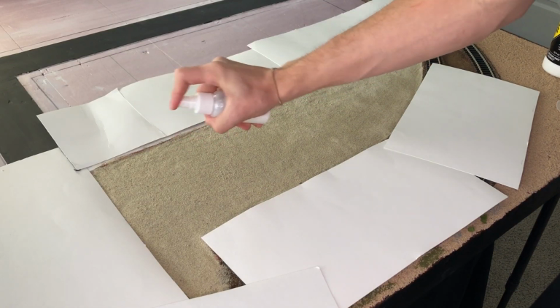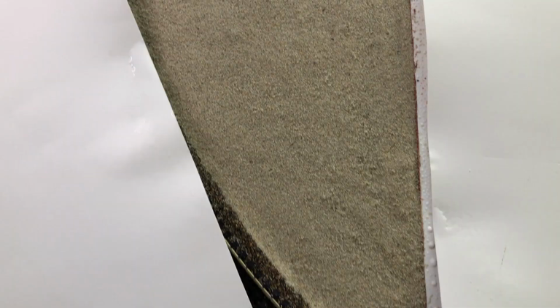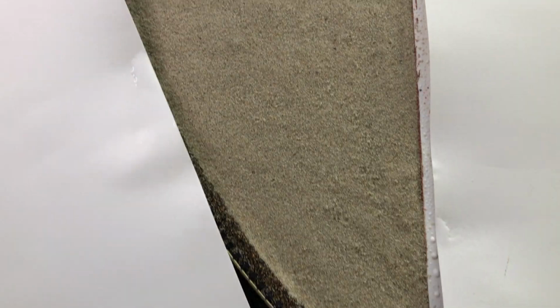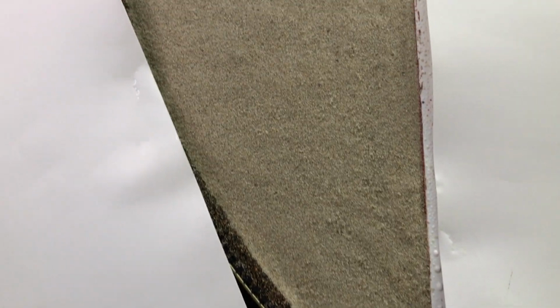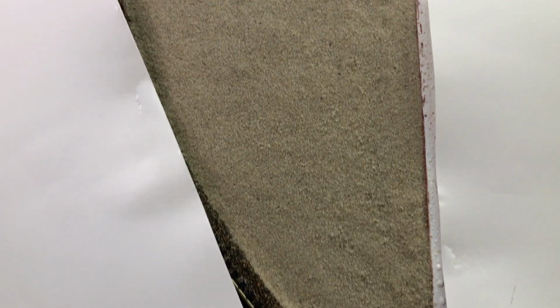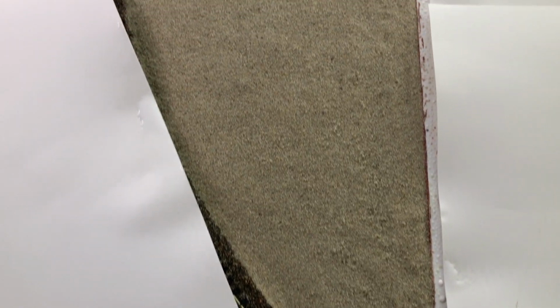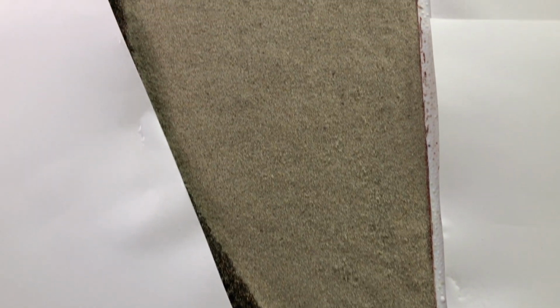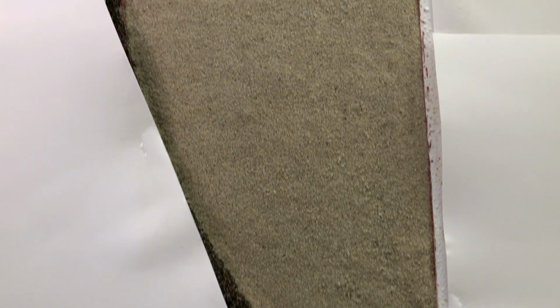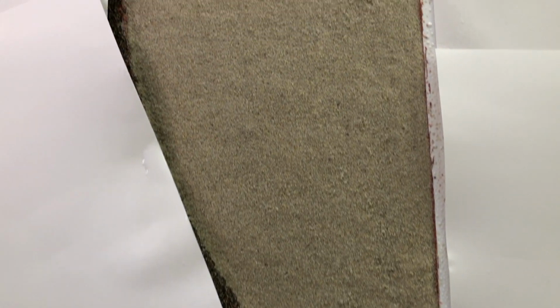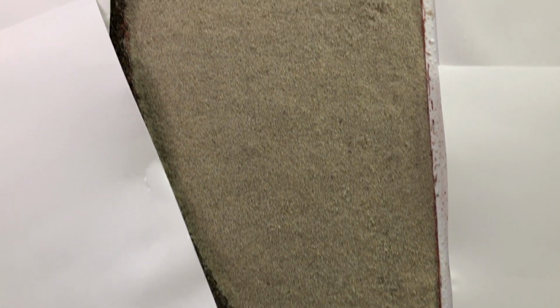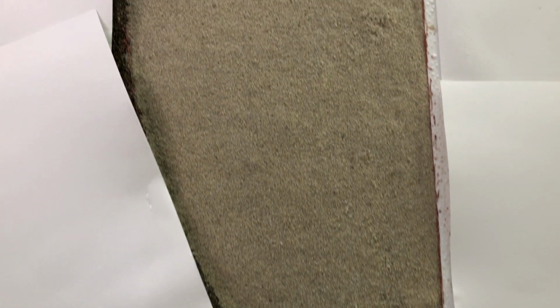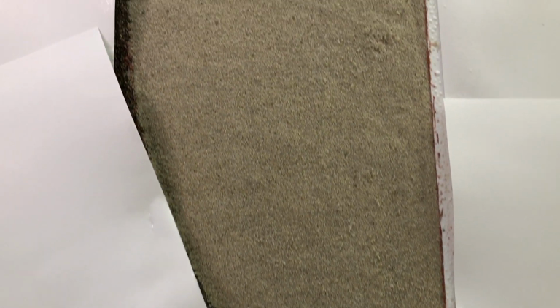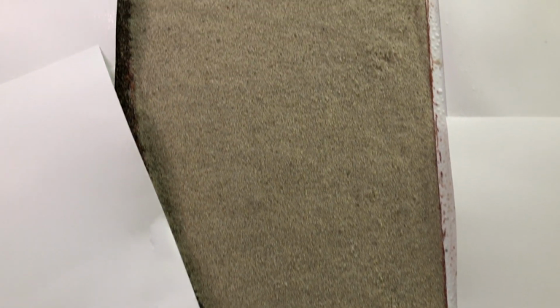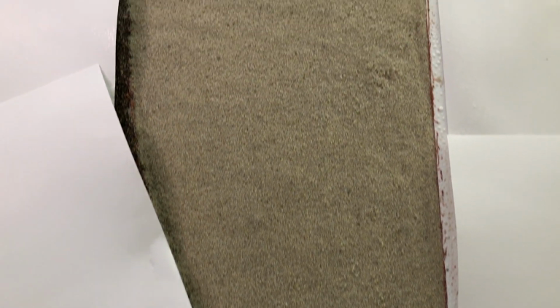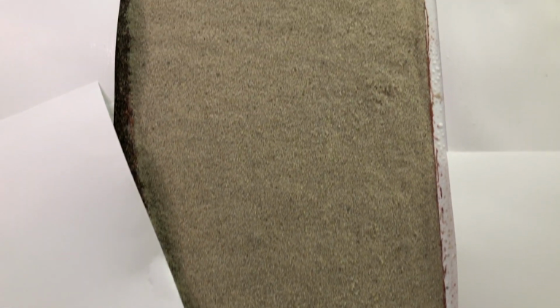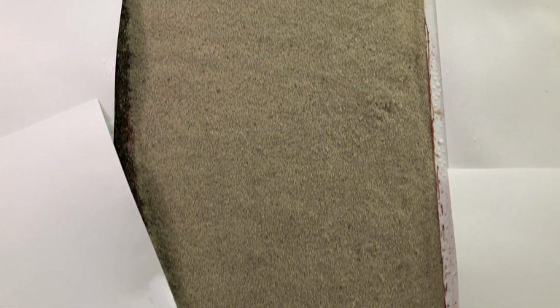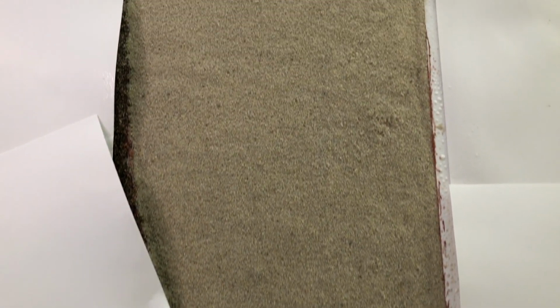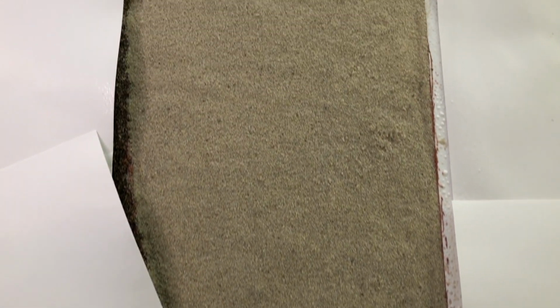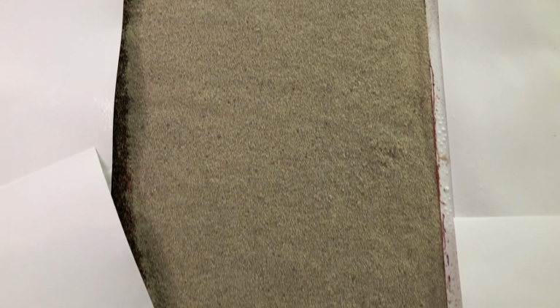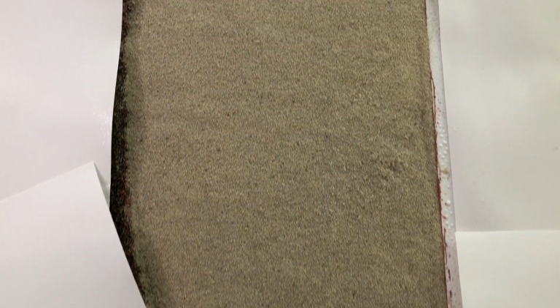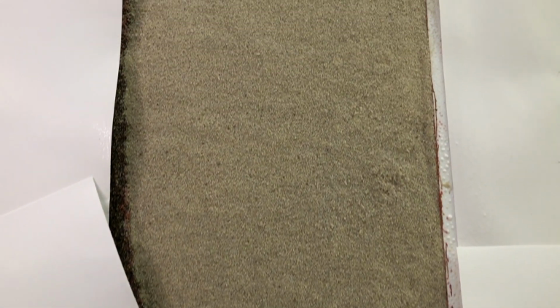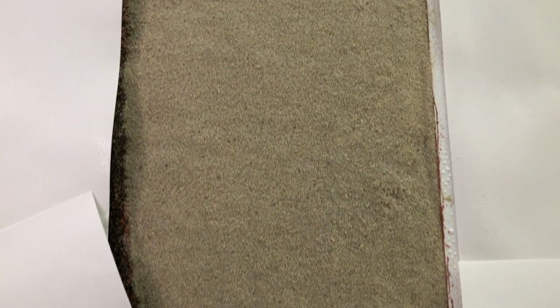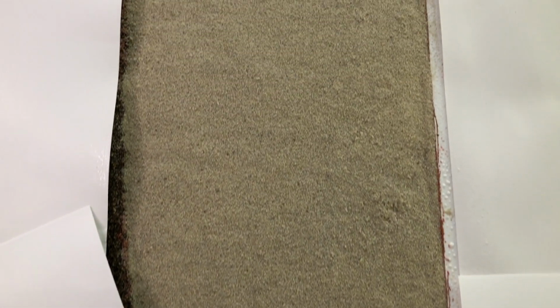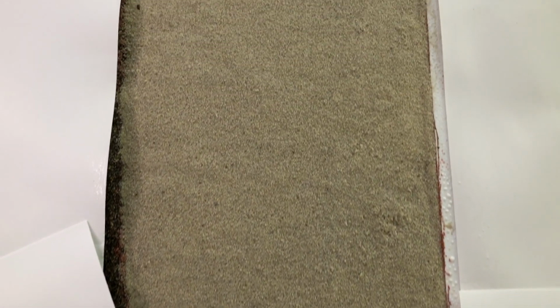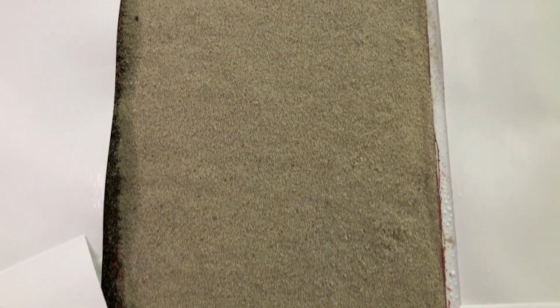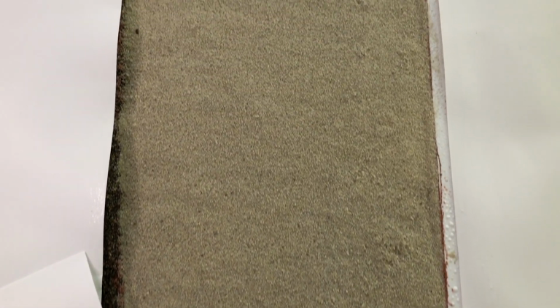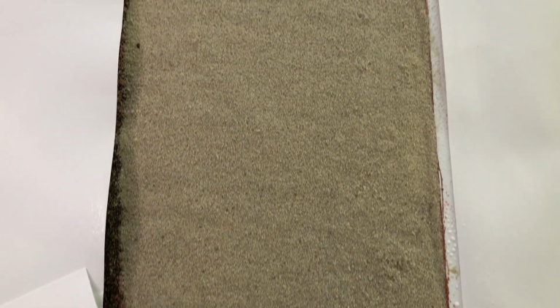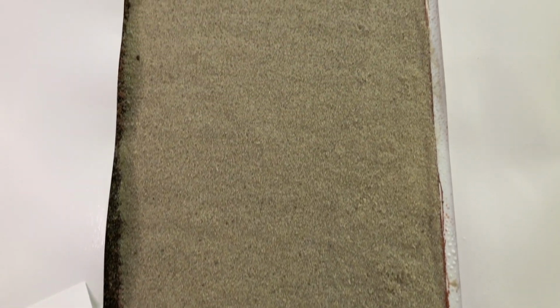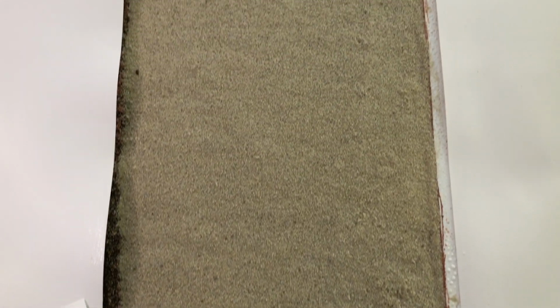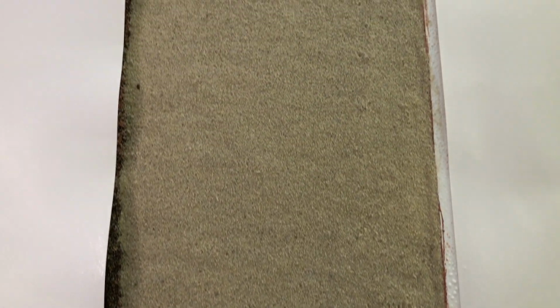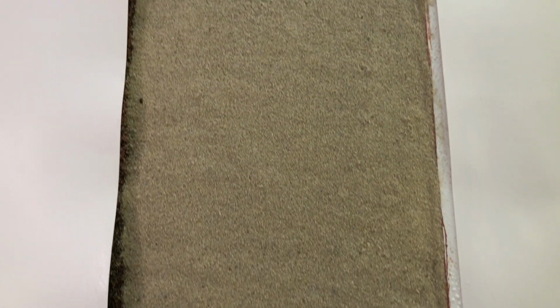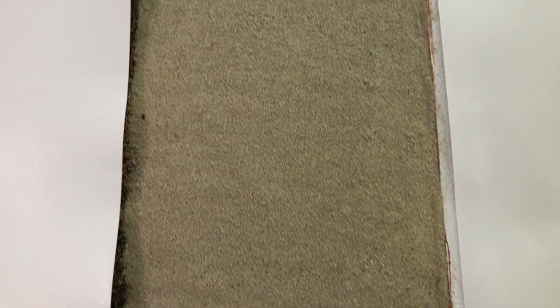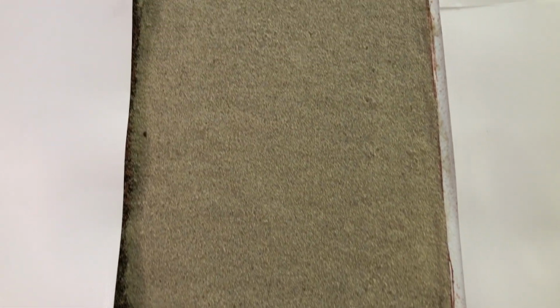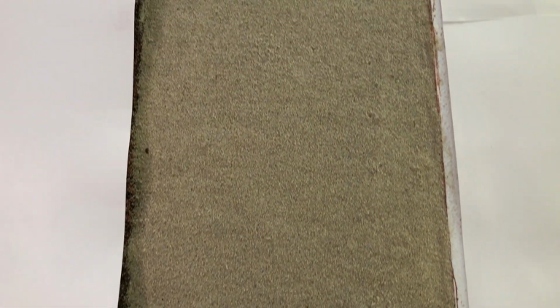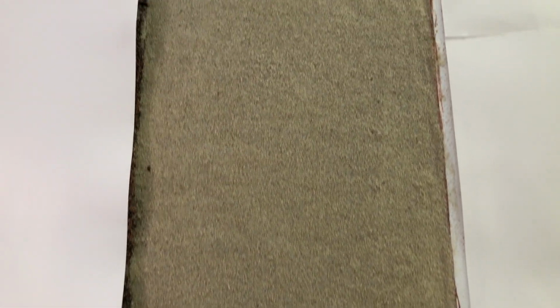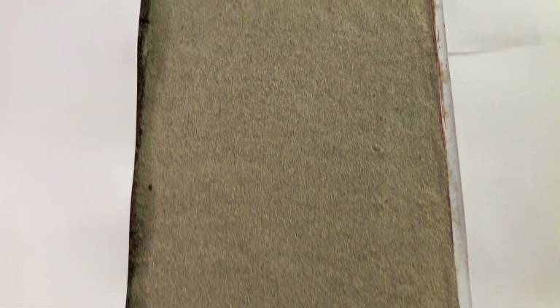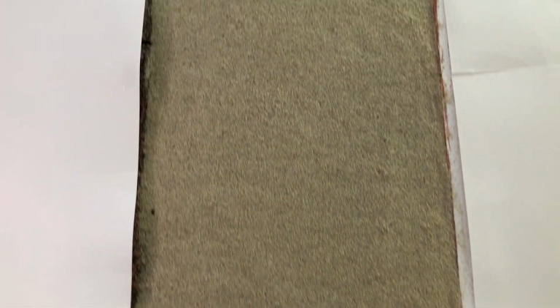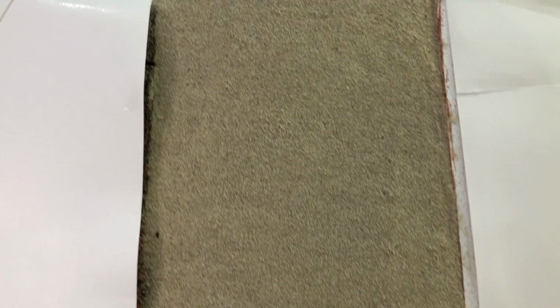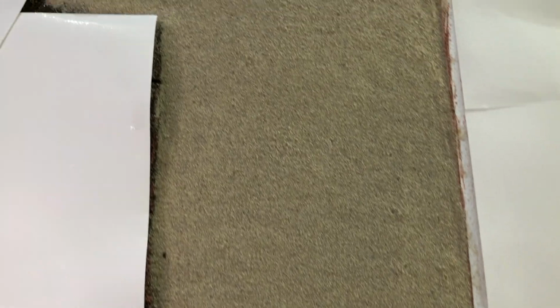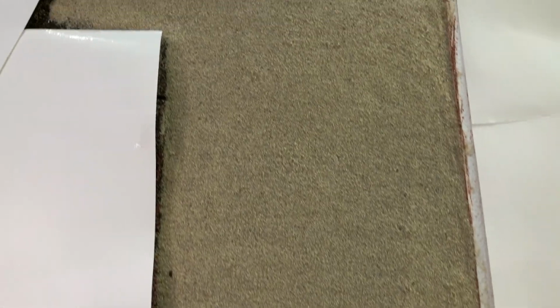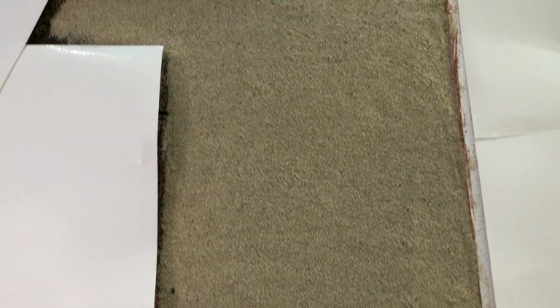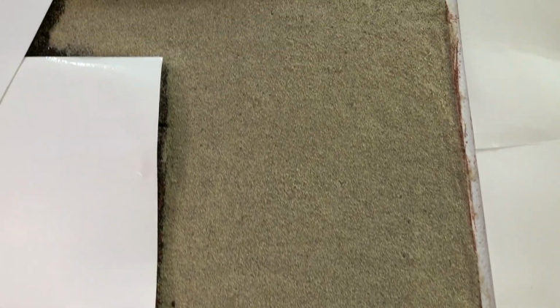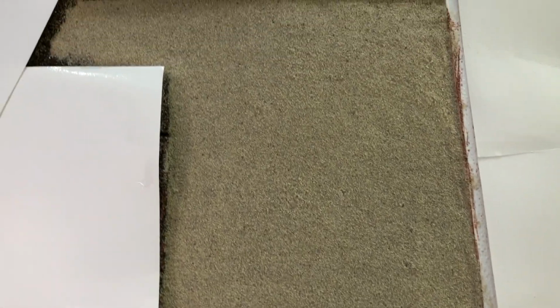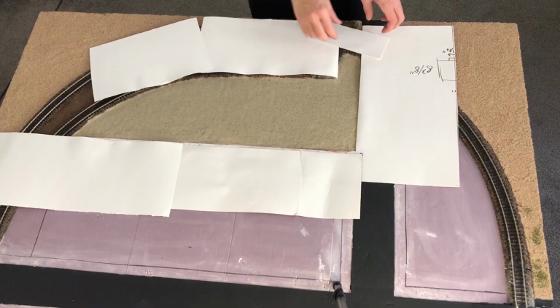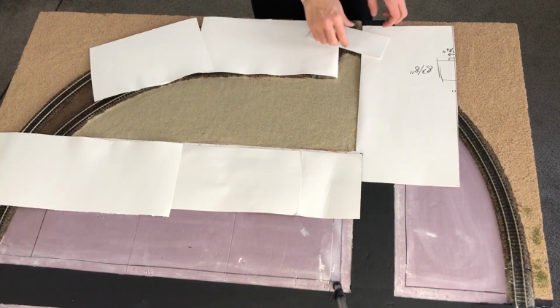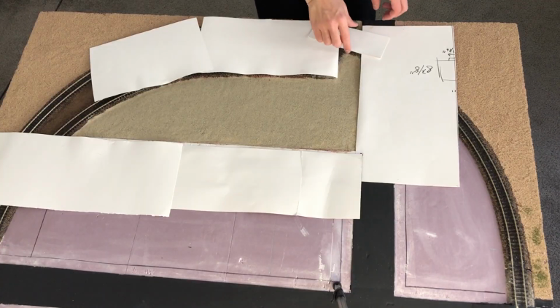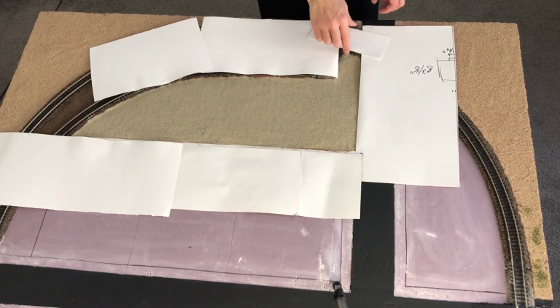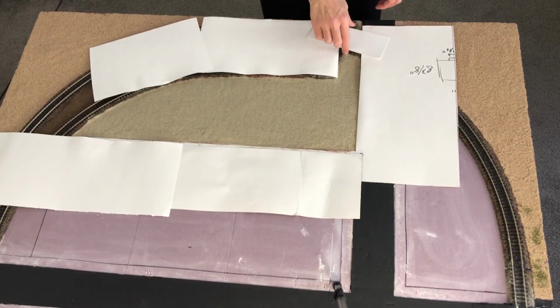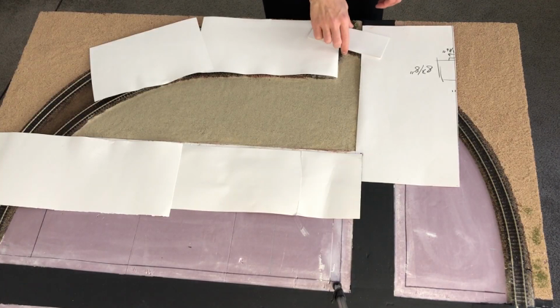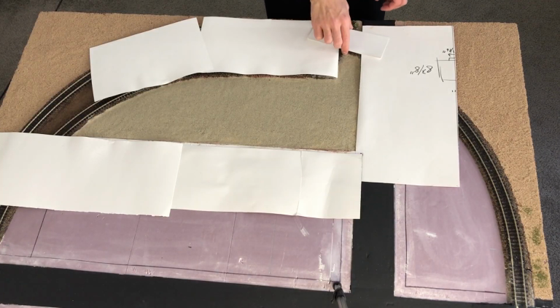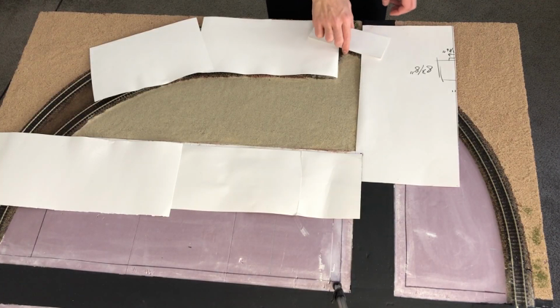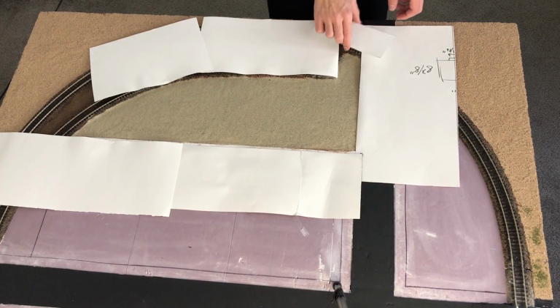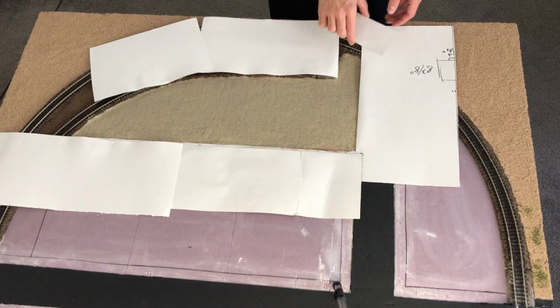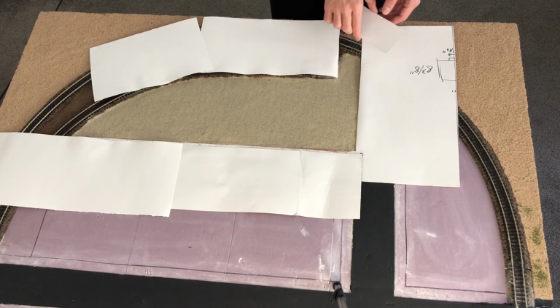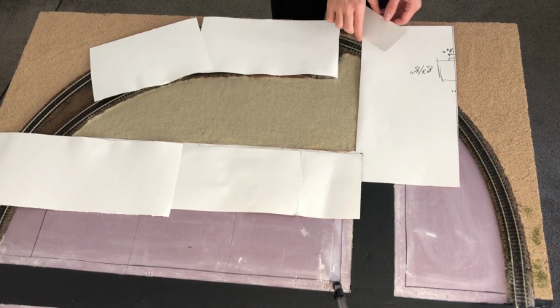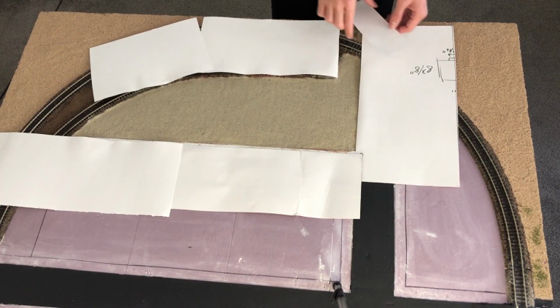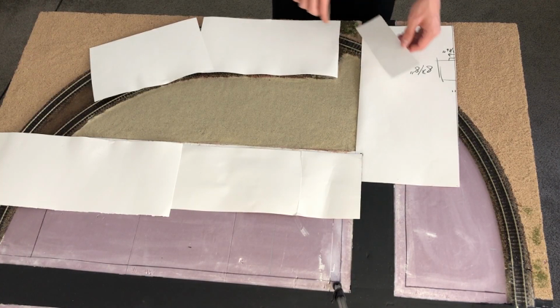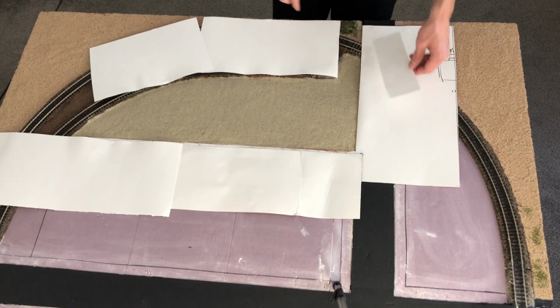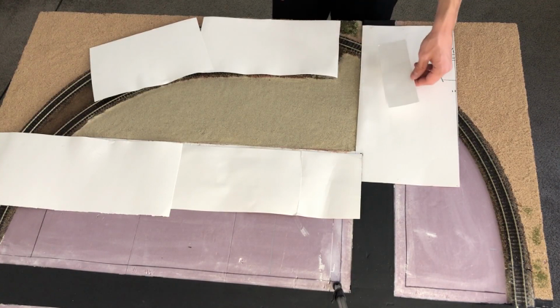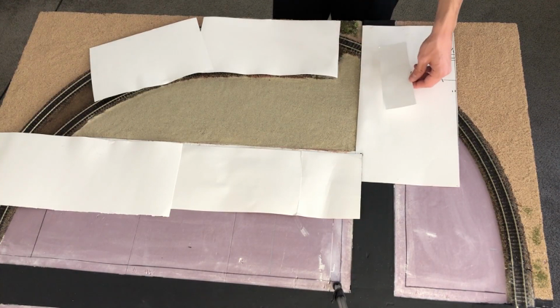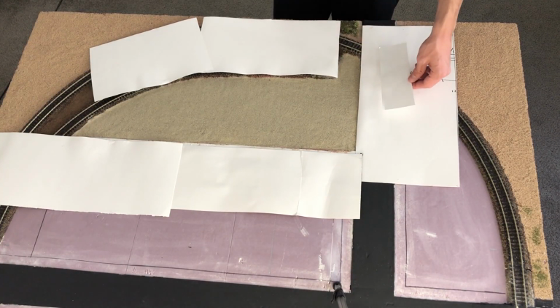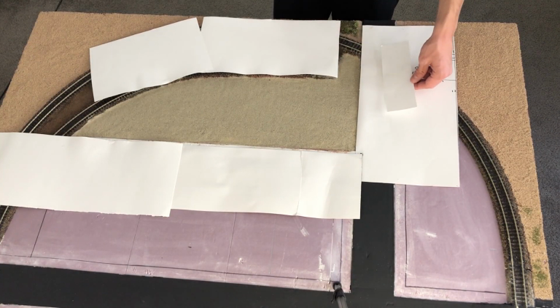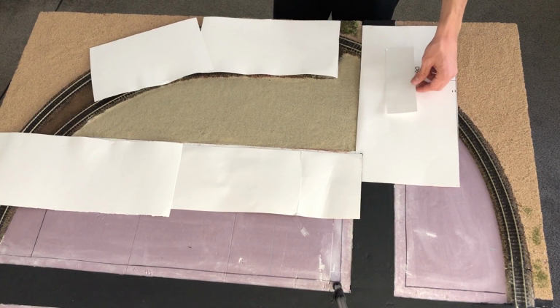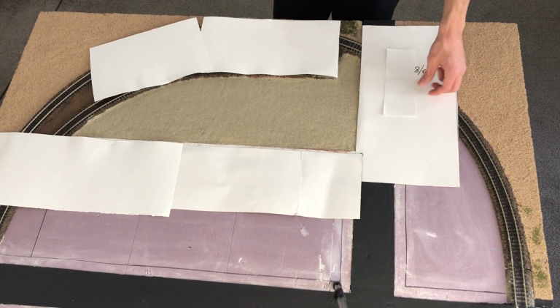Now to let it all dry. And we can now remove the protection we had laid down.